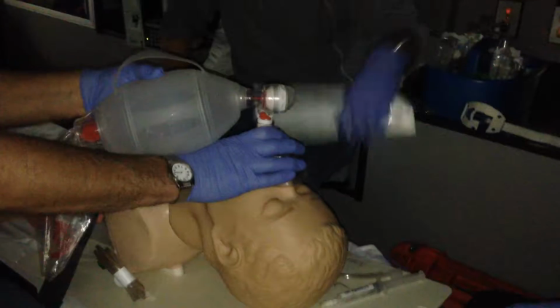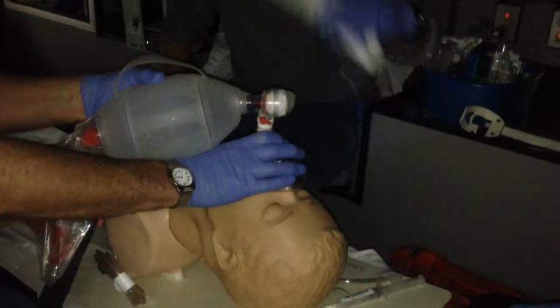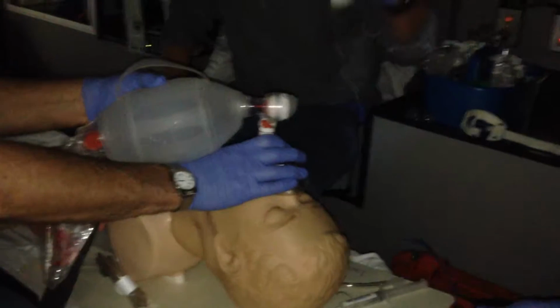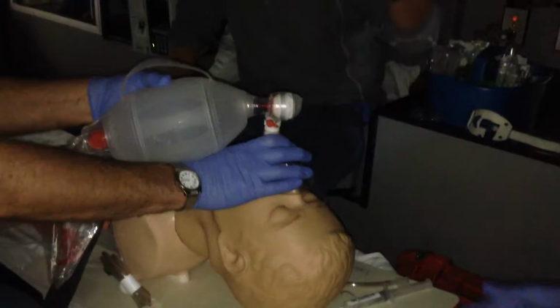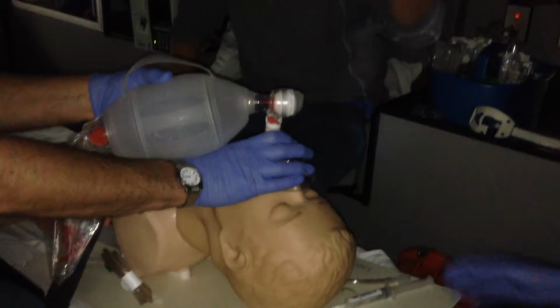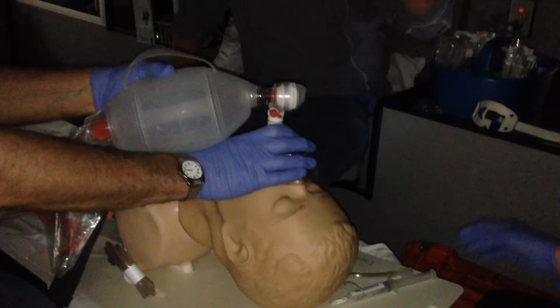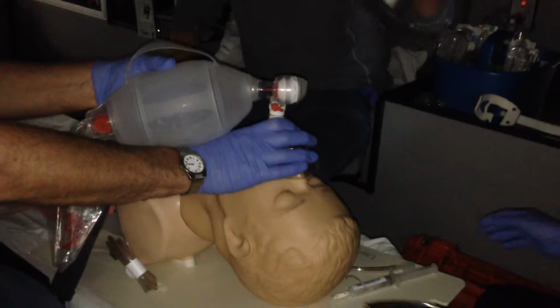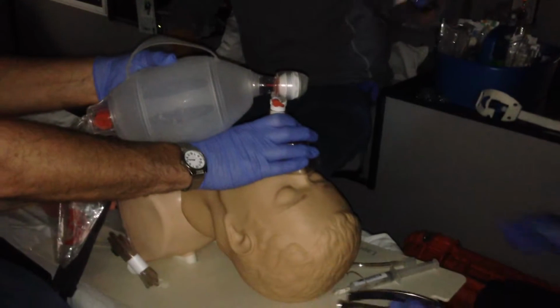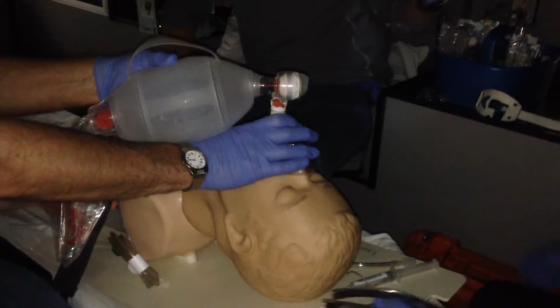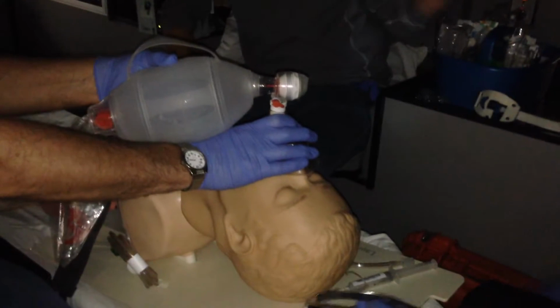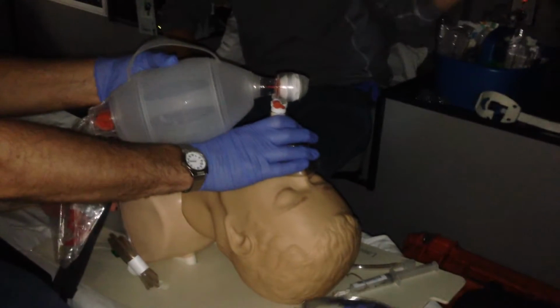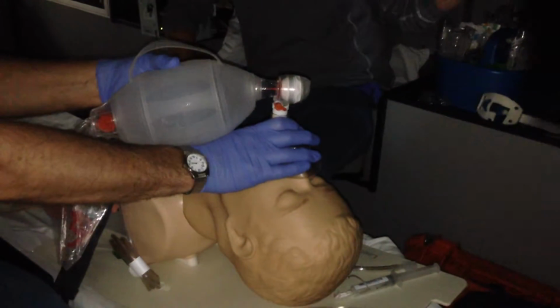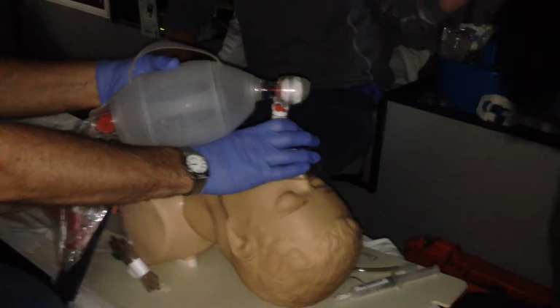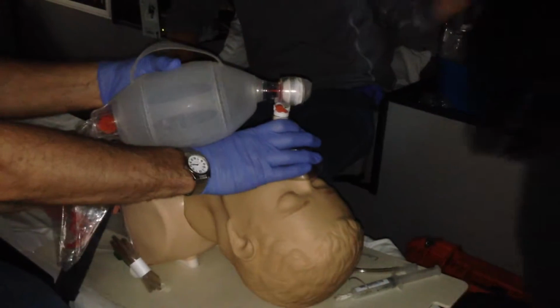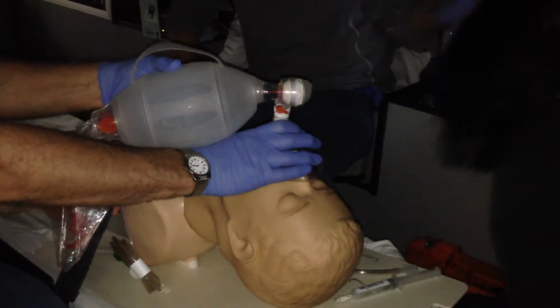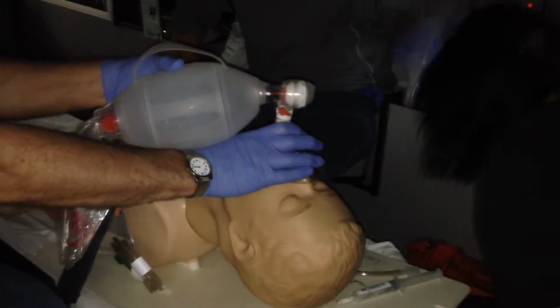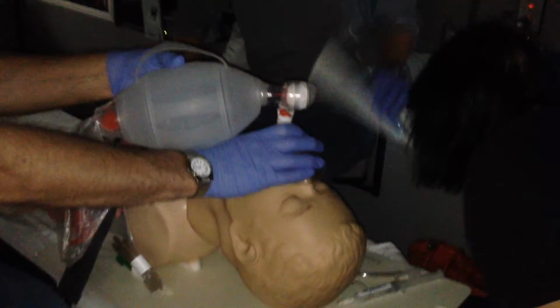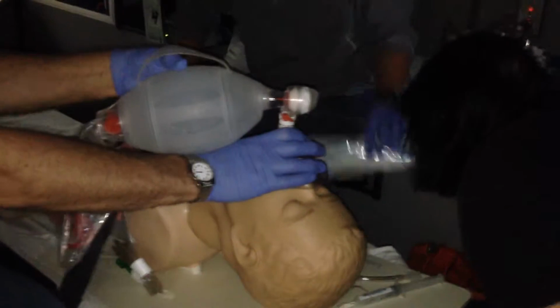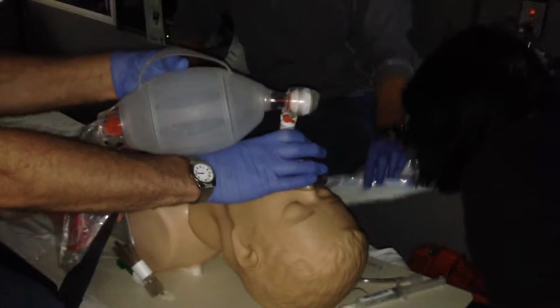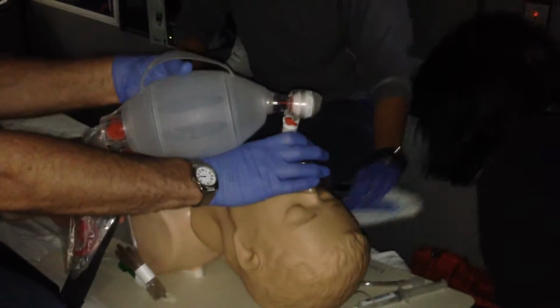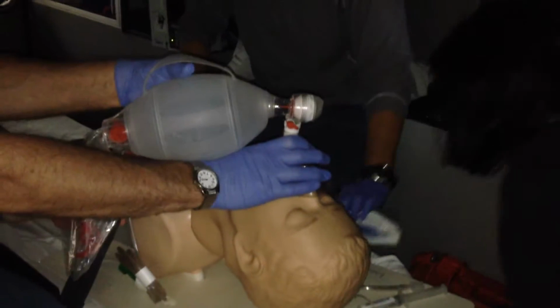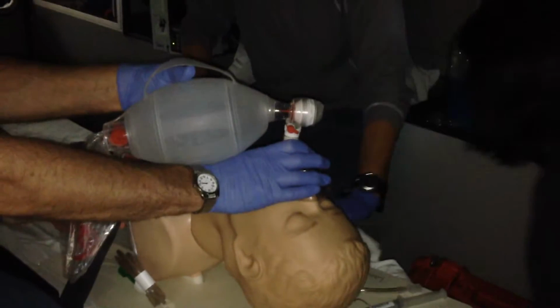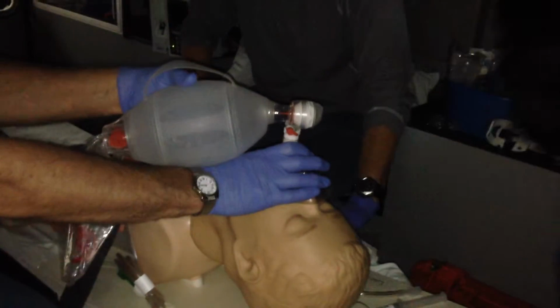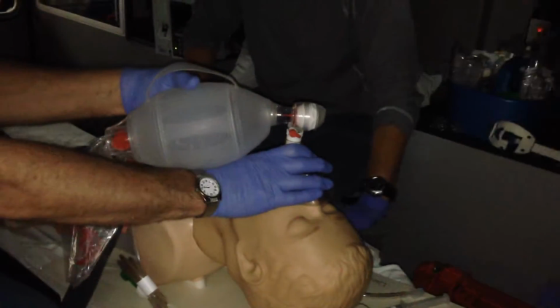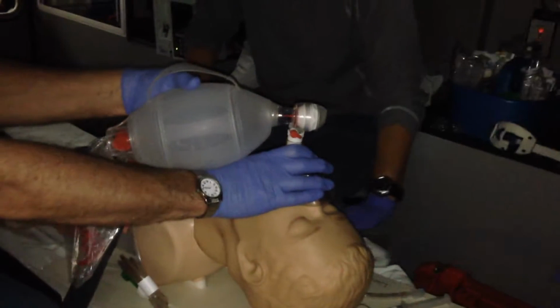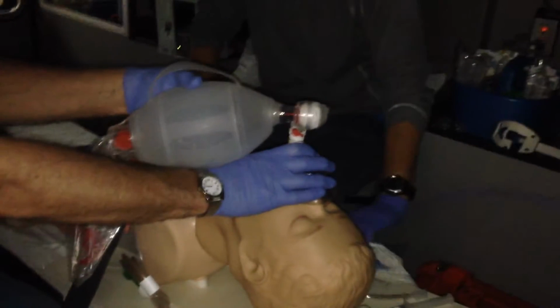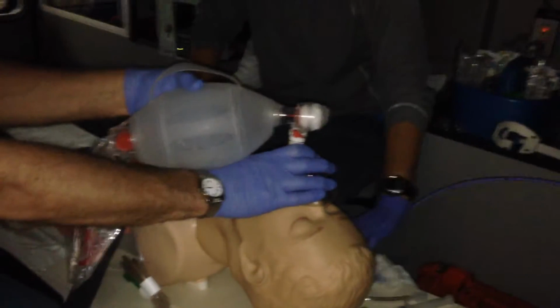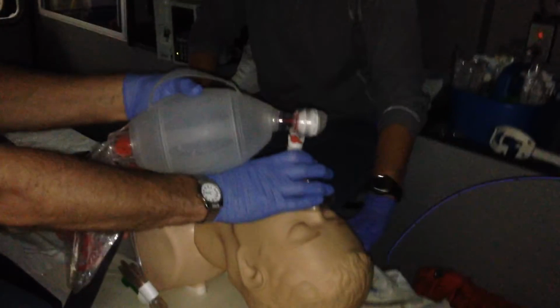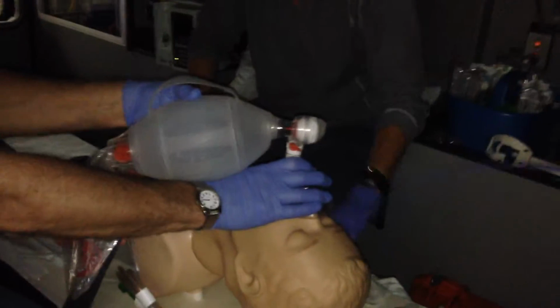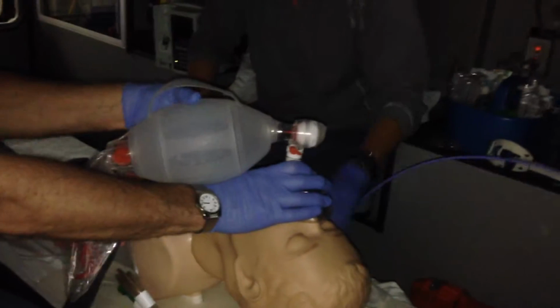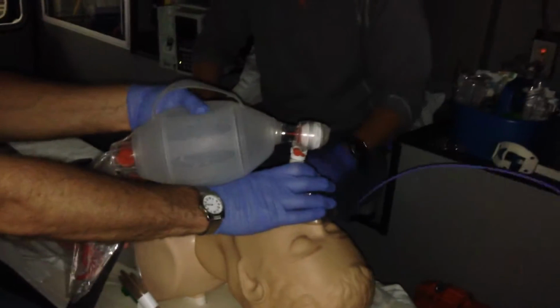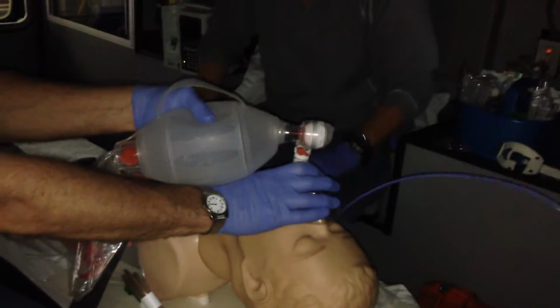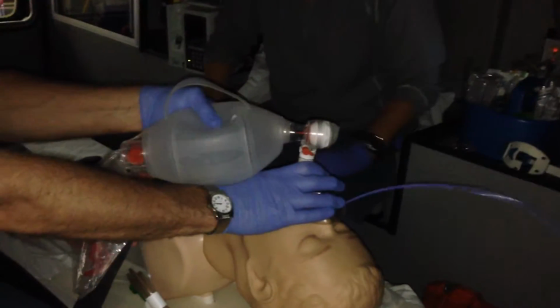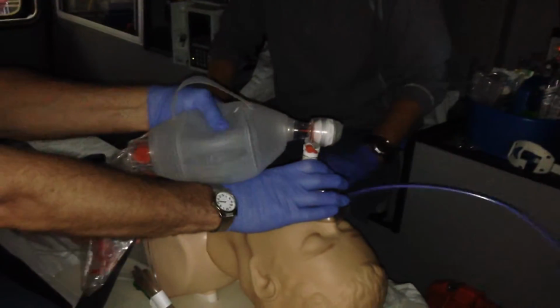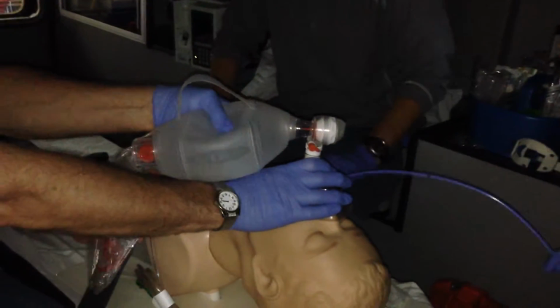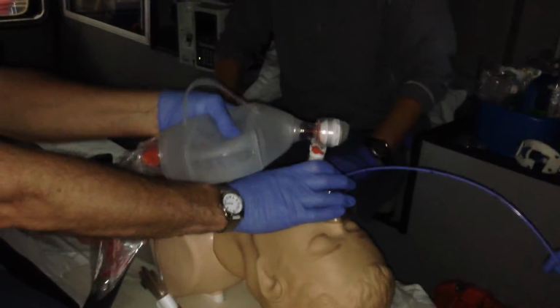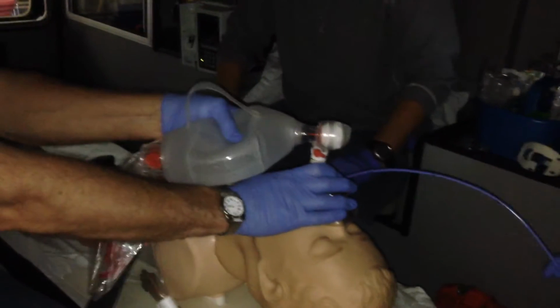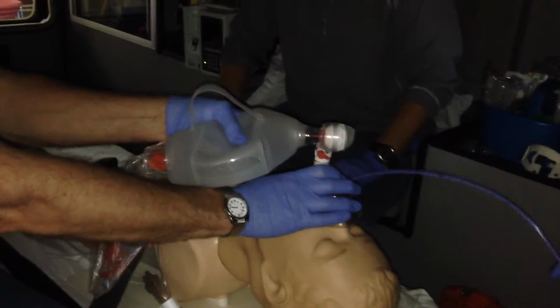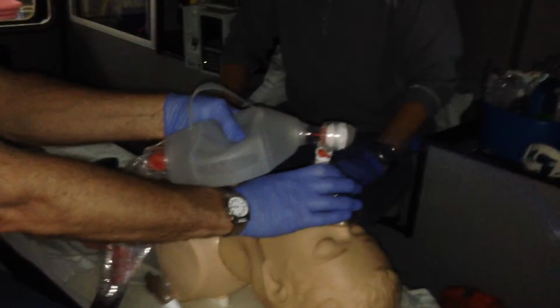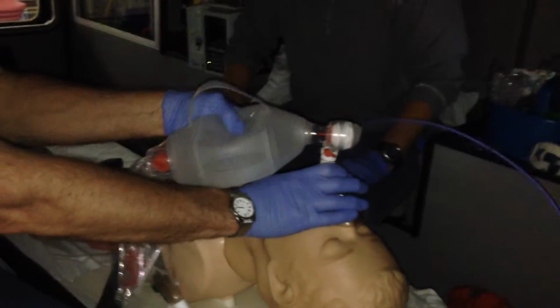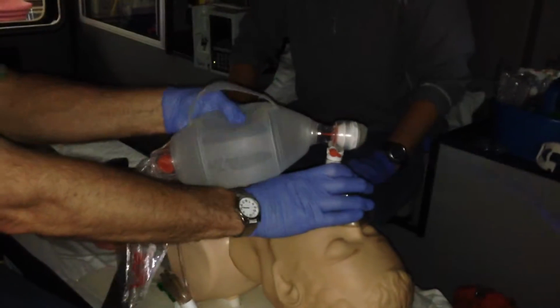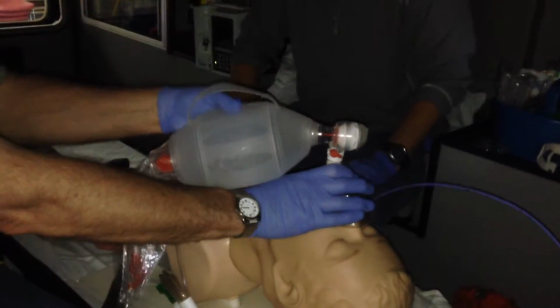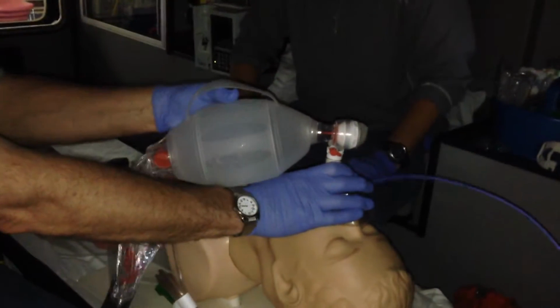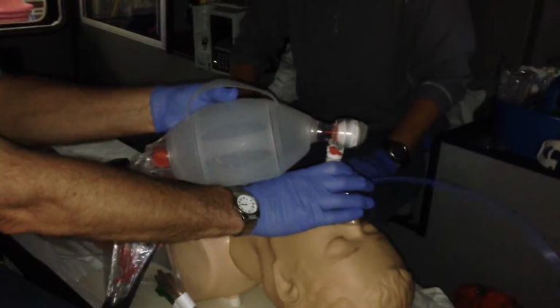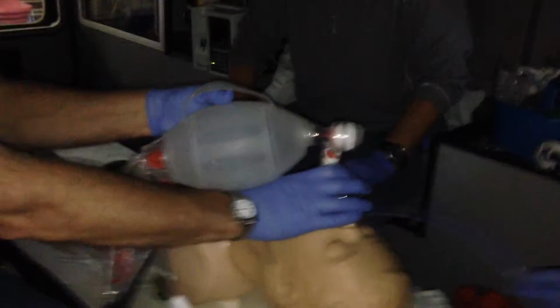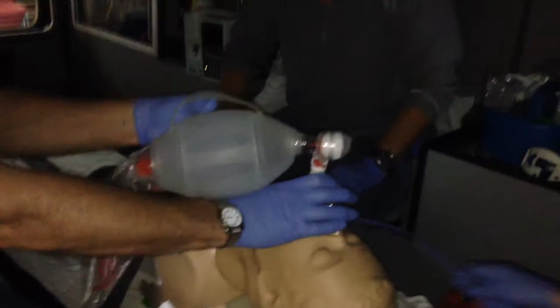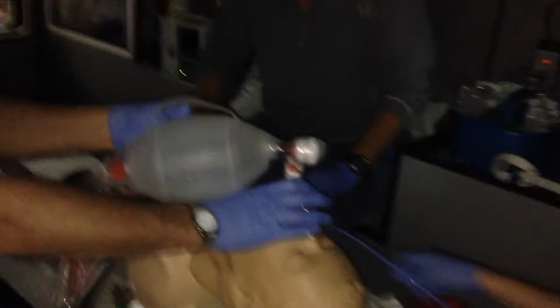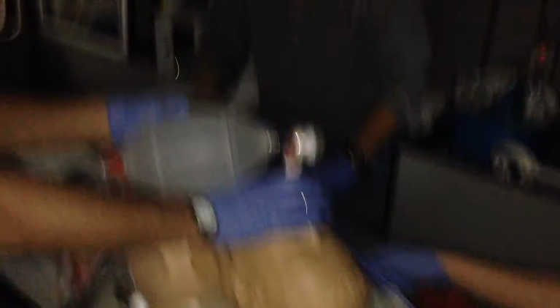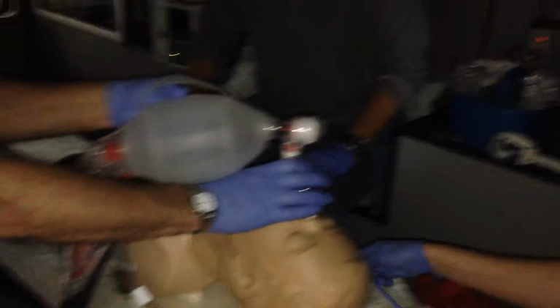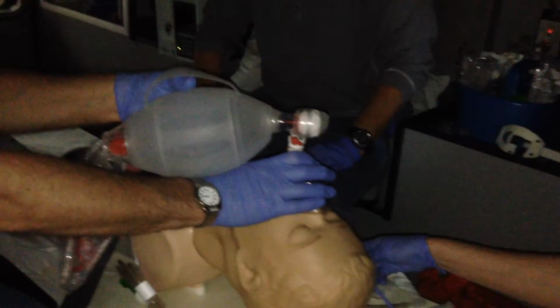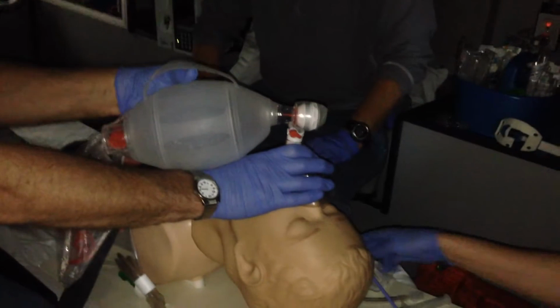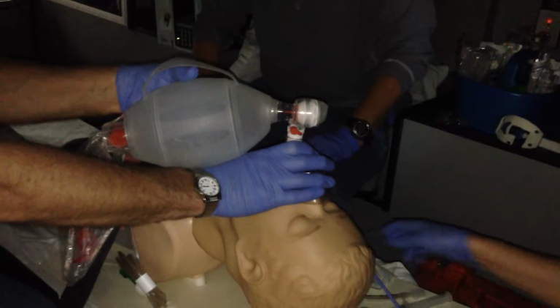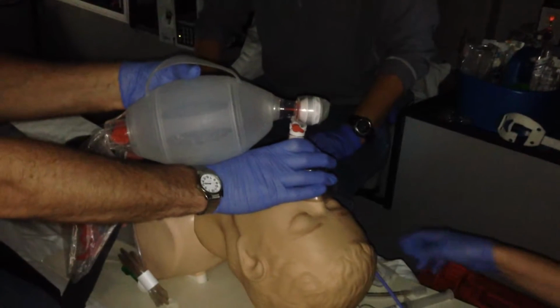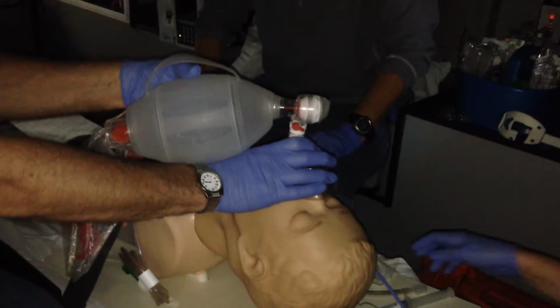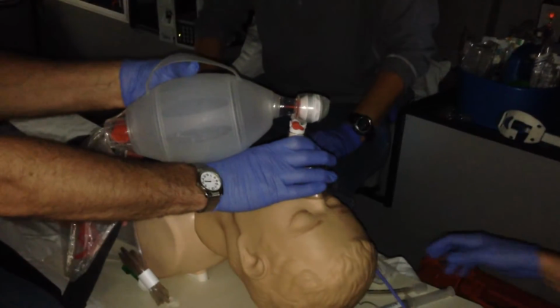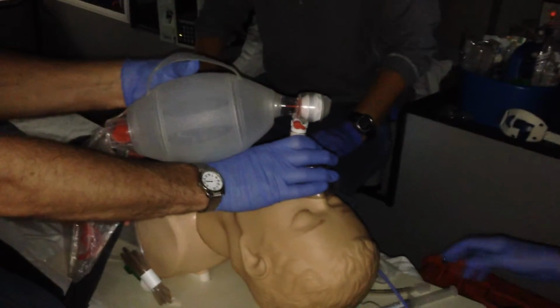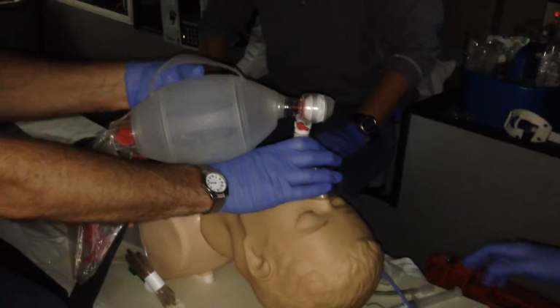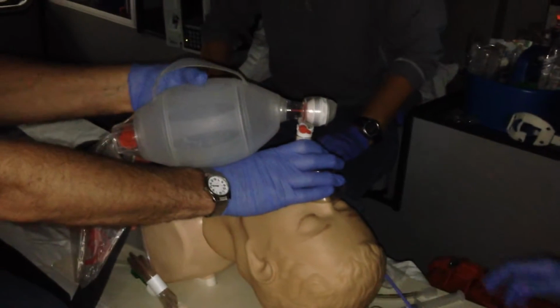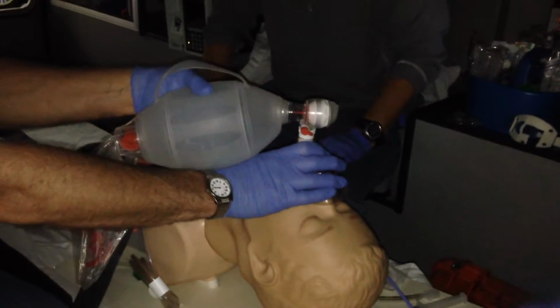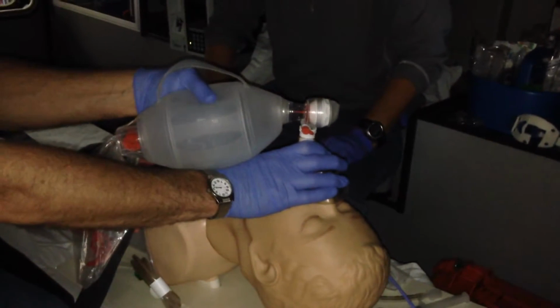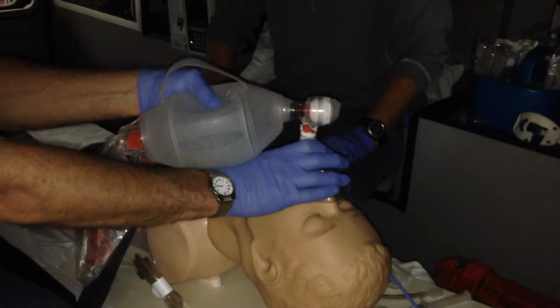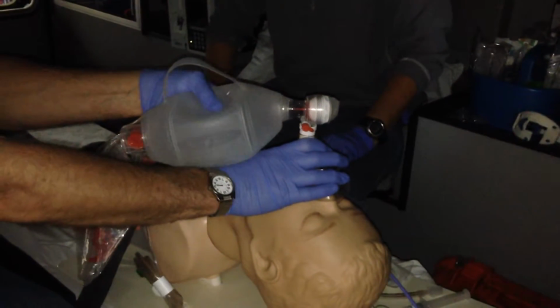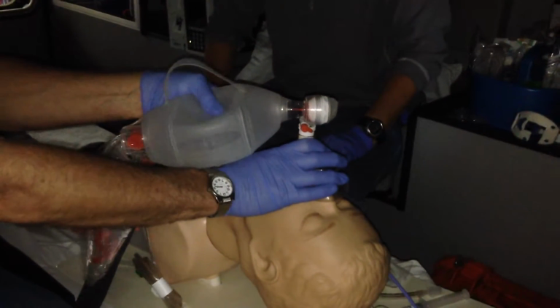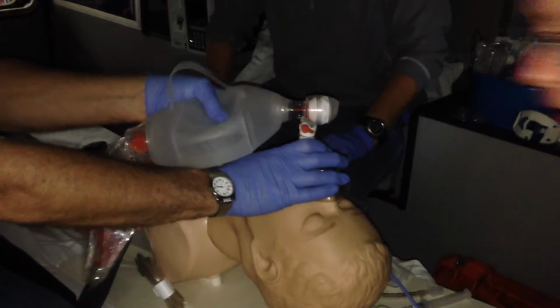This is for suction, right? Come over there. Just to have that handy. Do I have a stylet?